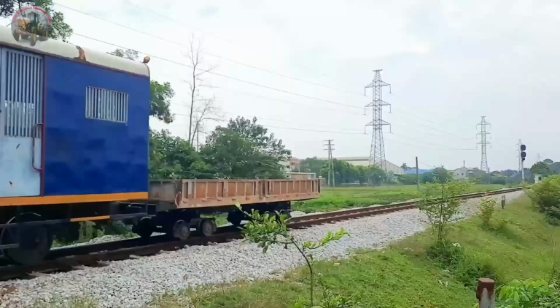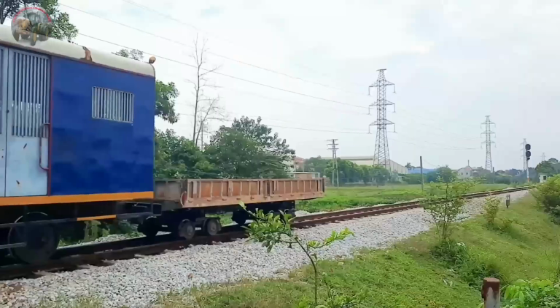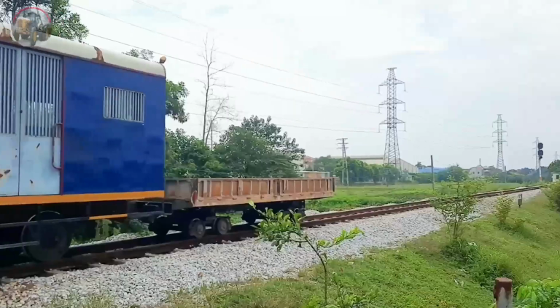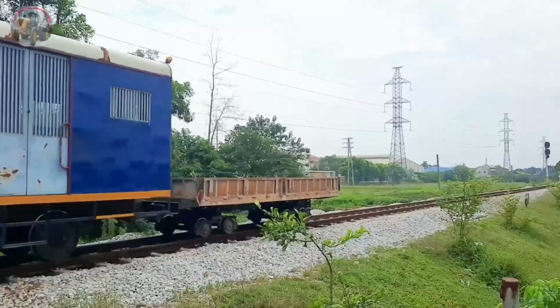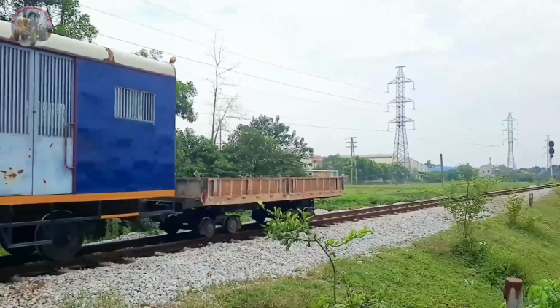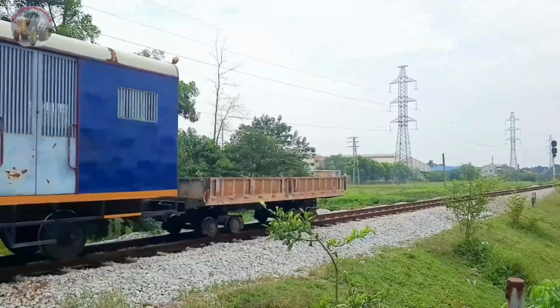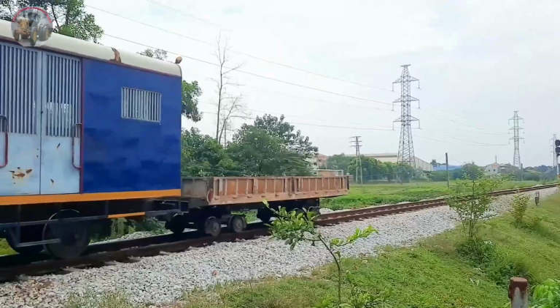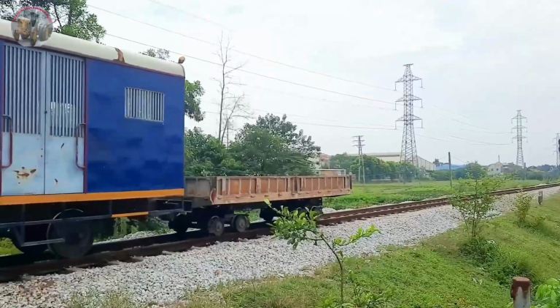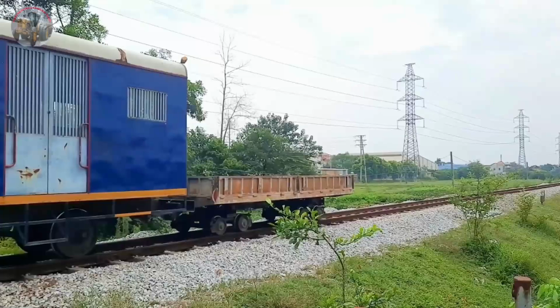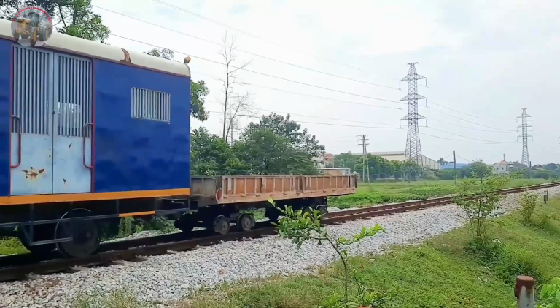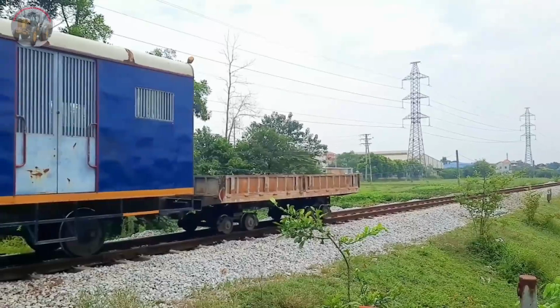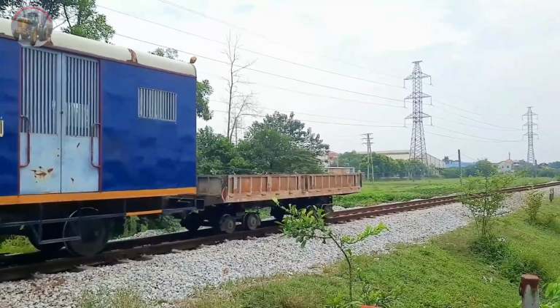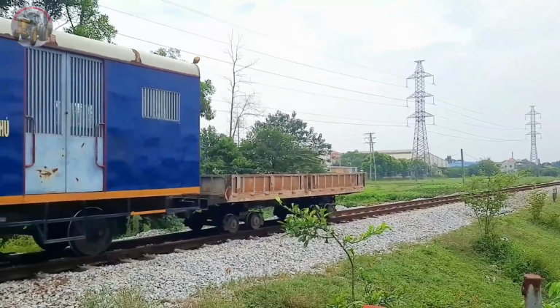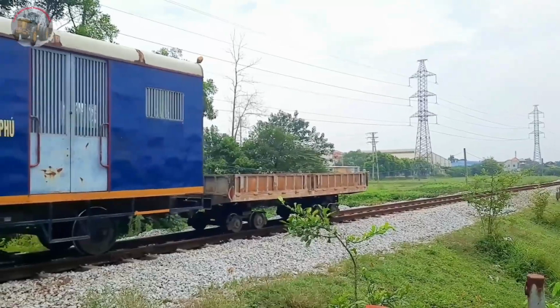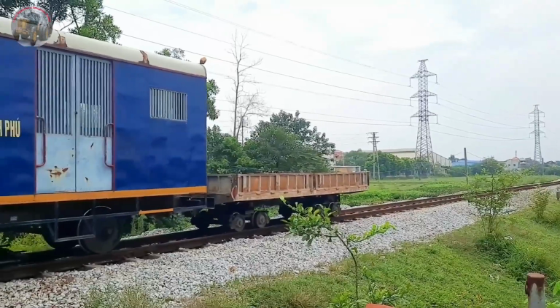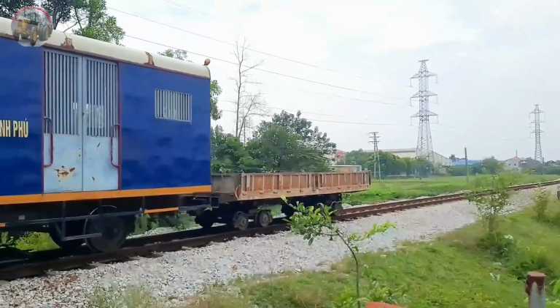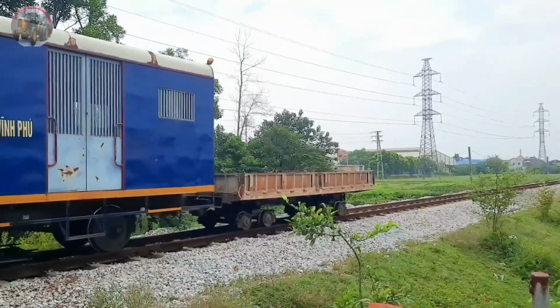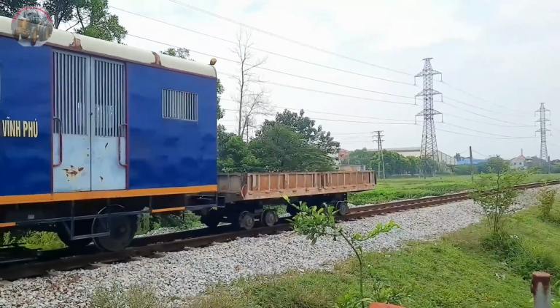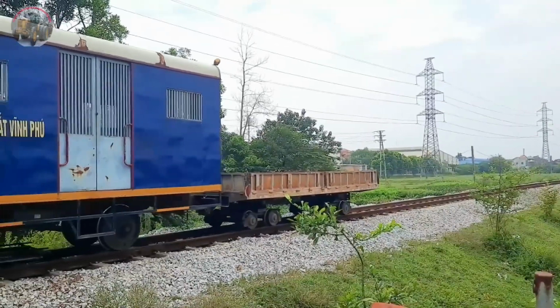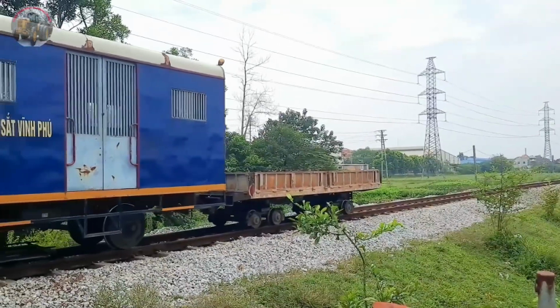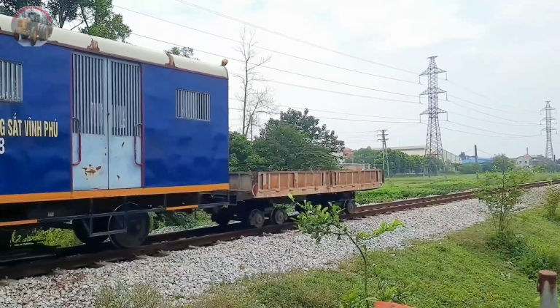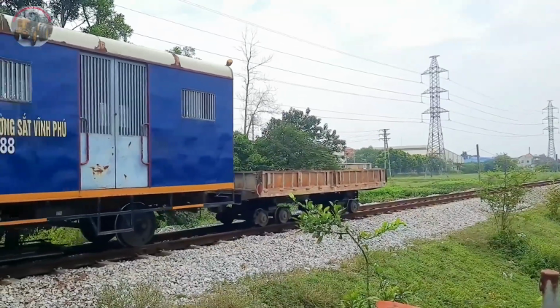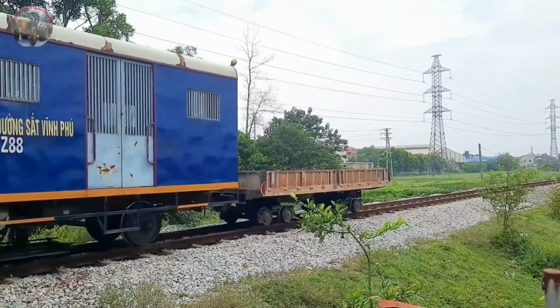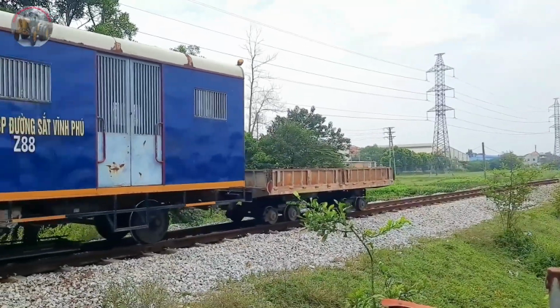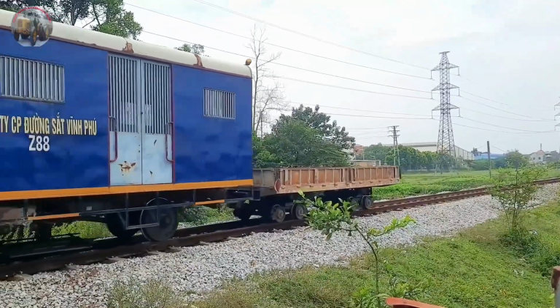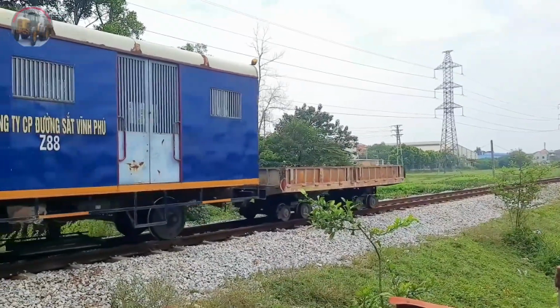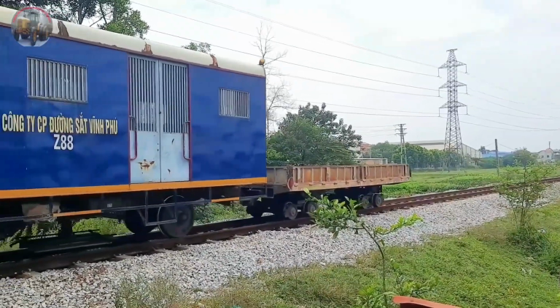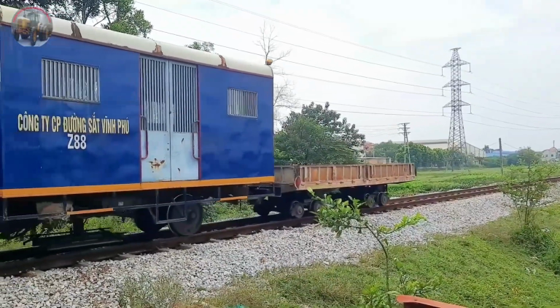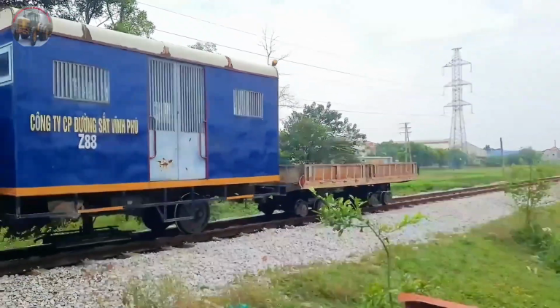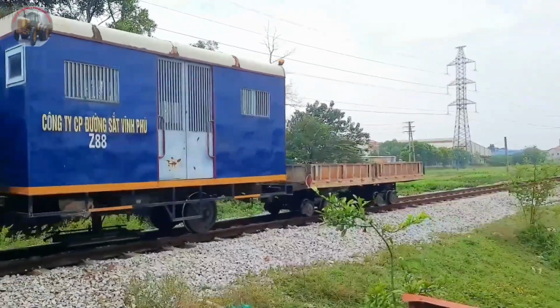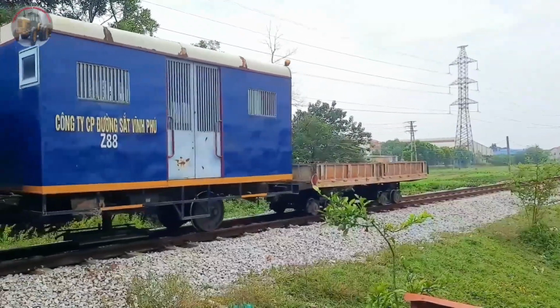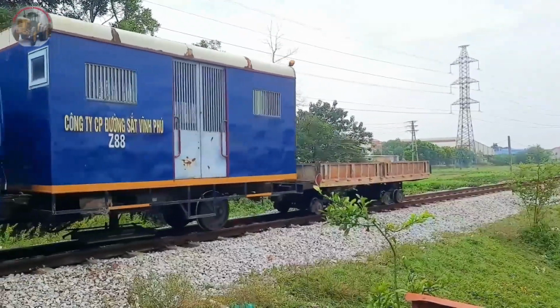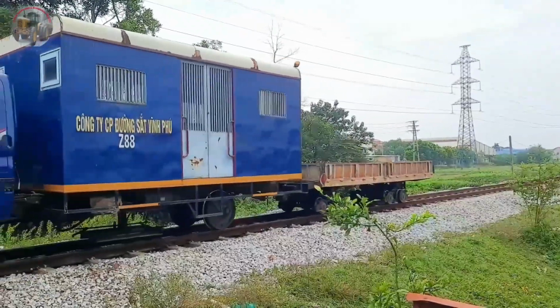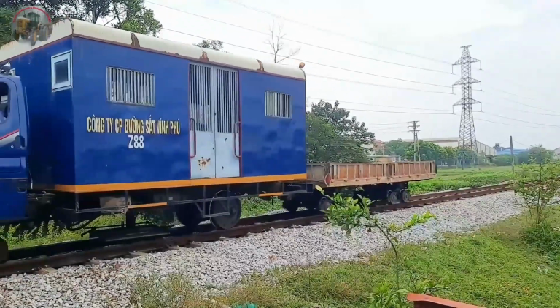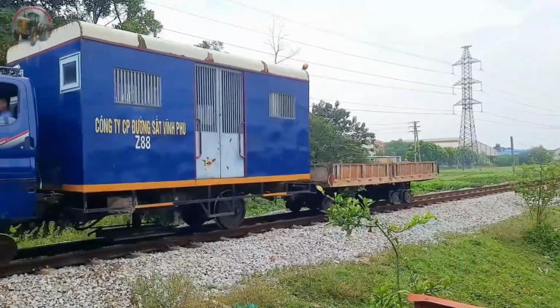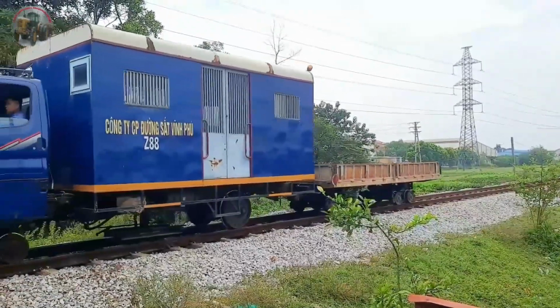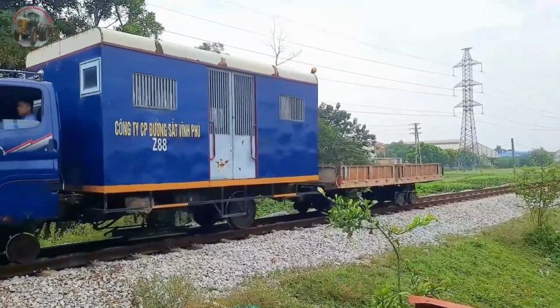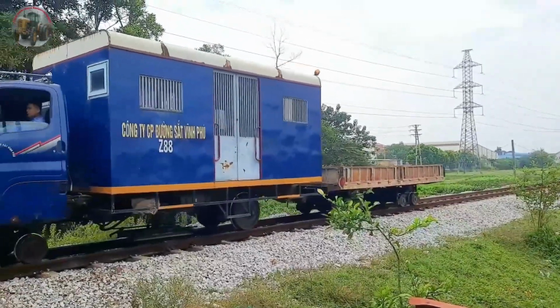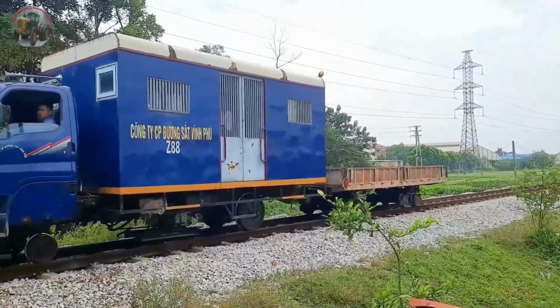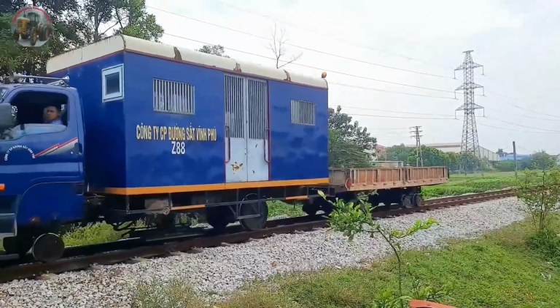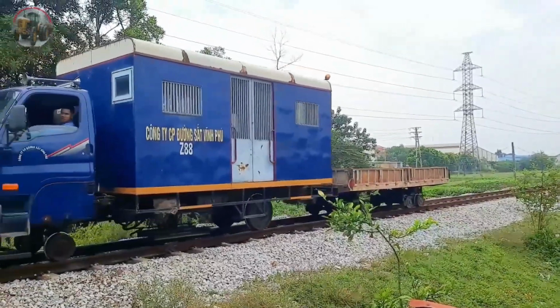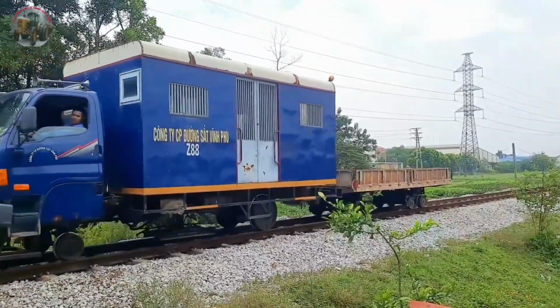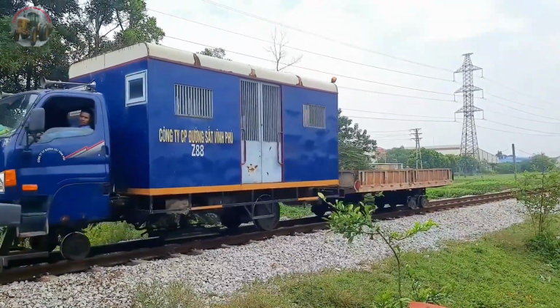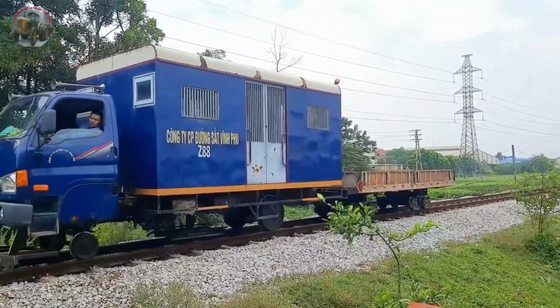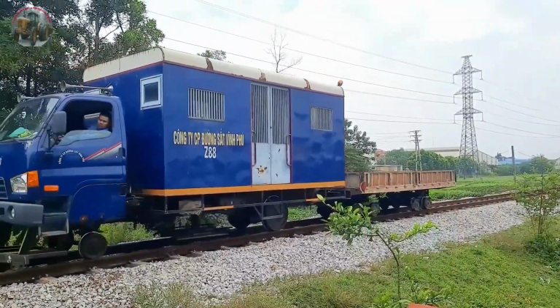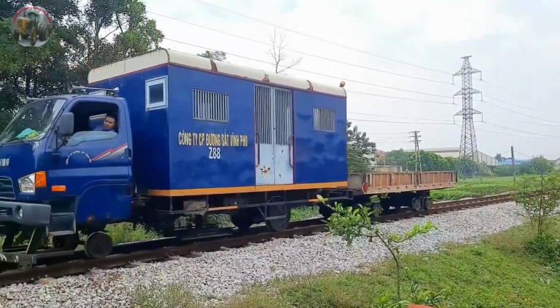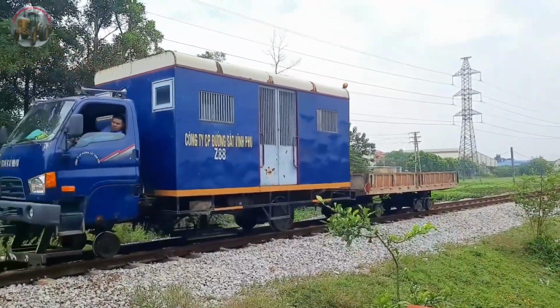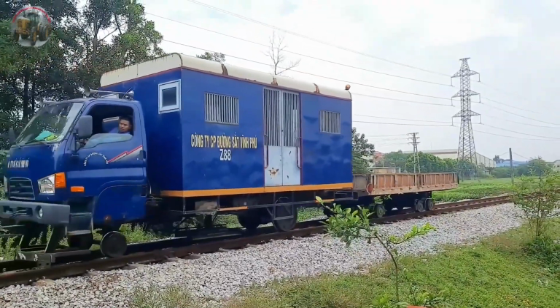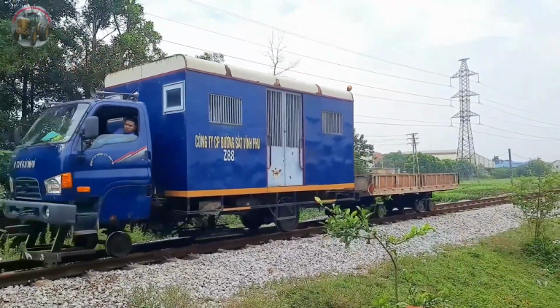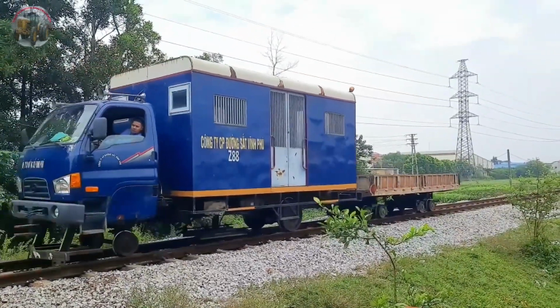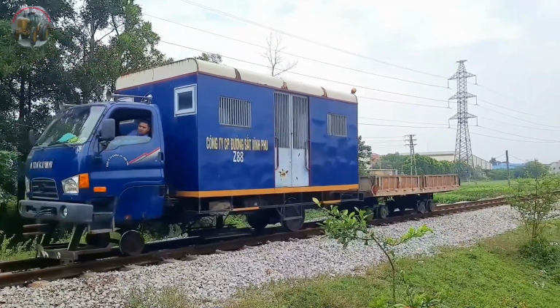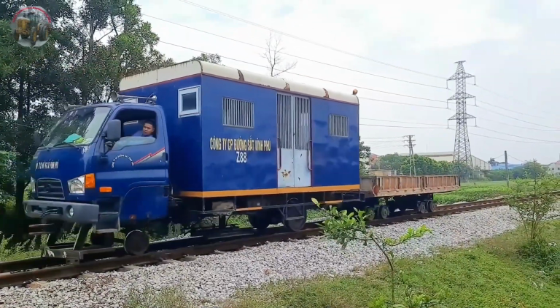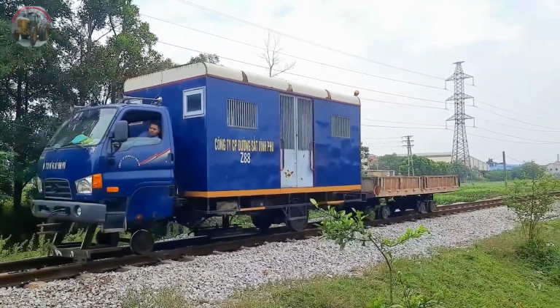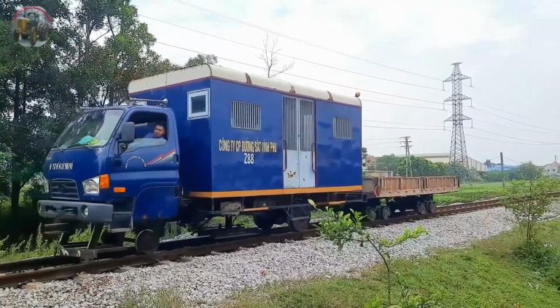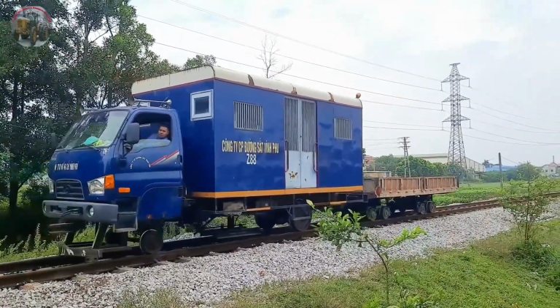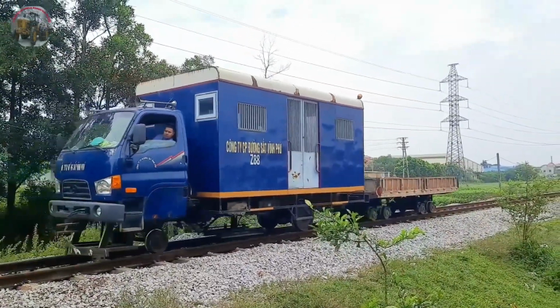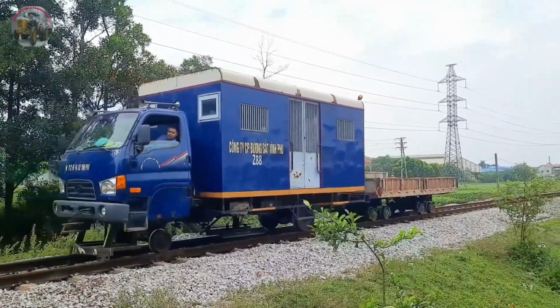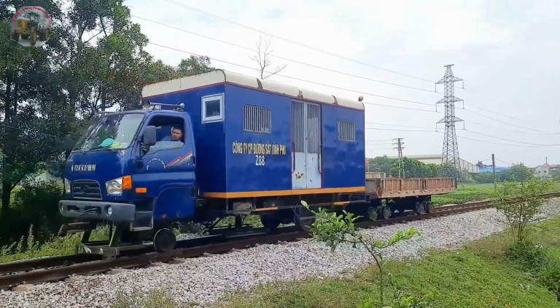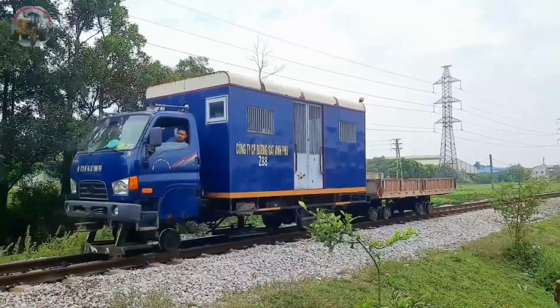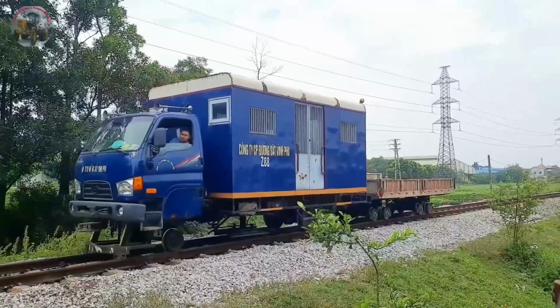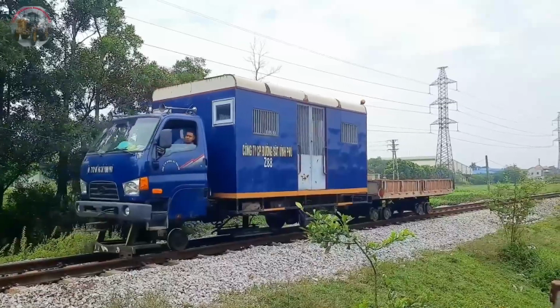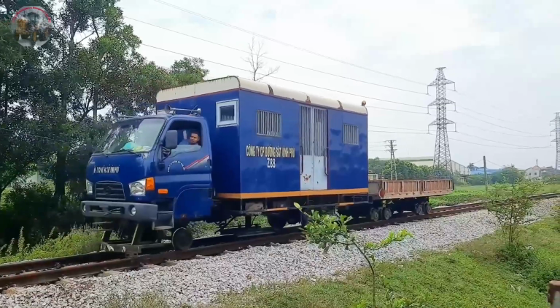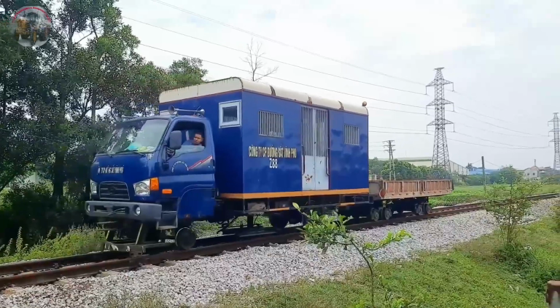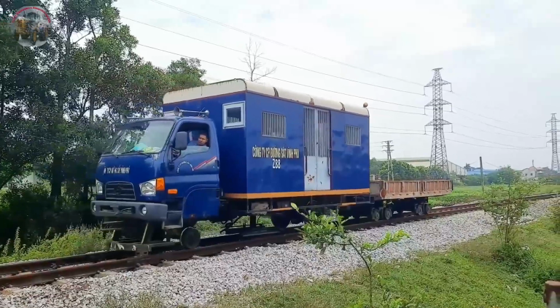Thanks to their efforts, Vietnam is steadily advancing in its economic, social, and transportation sectors, solidifying its place on the global stage.